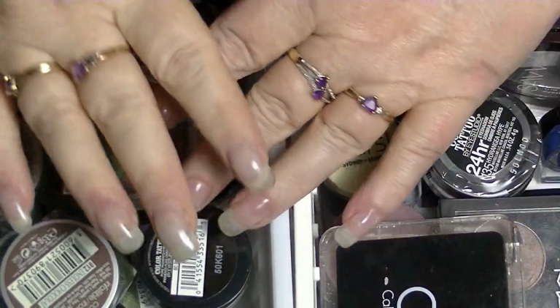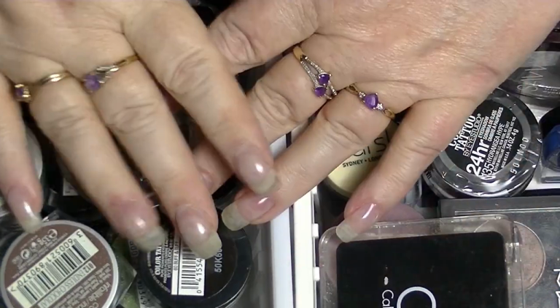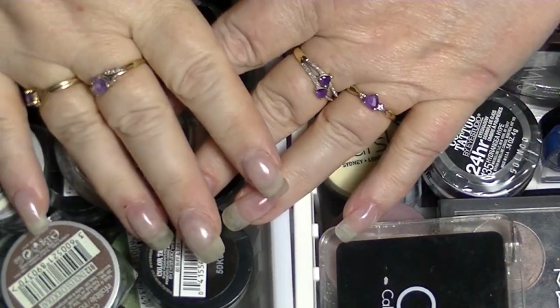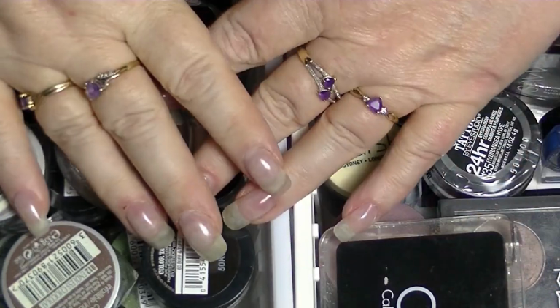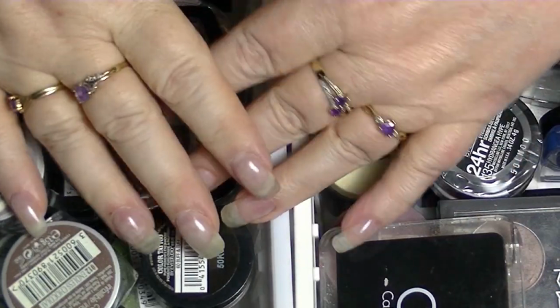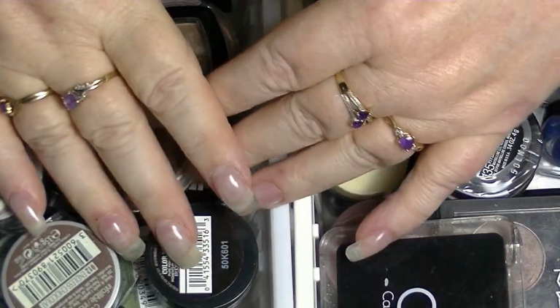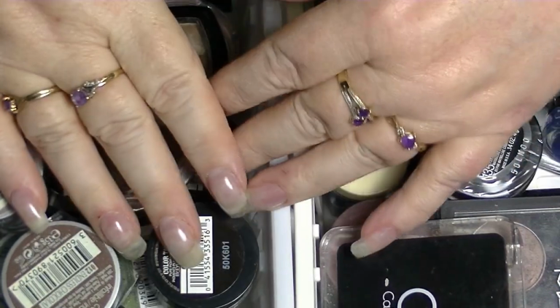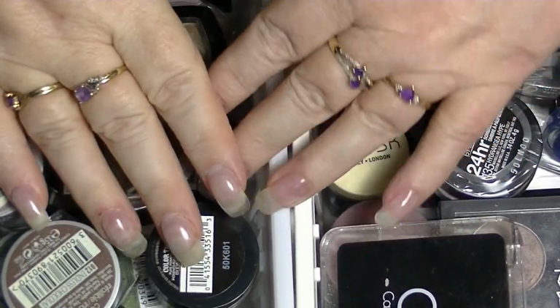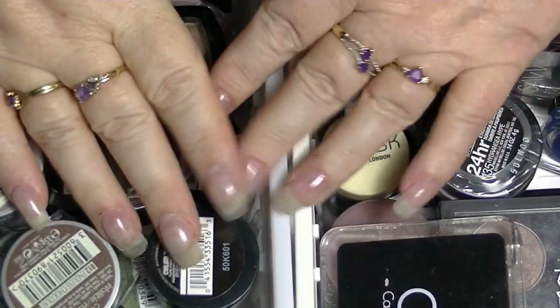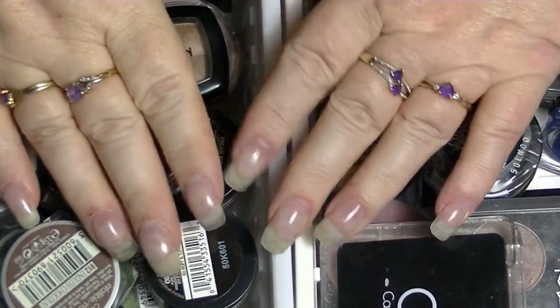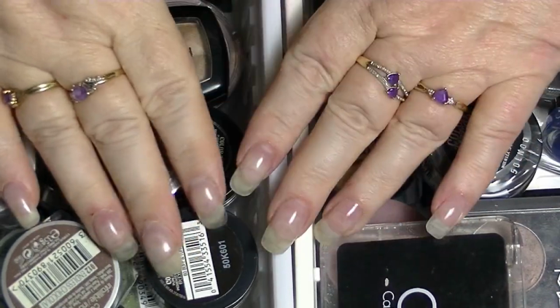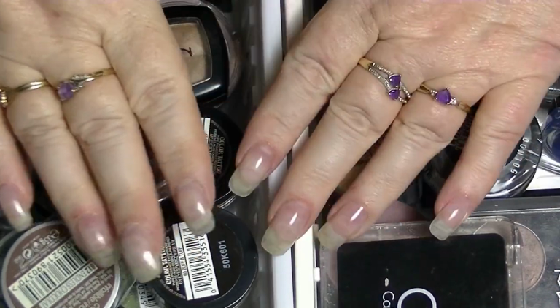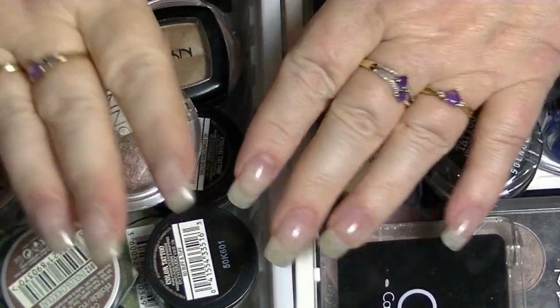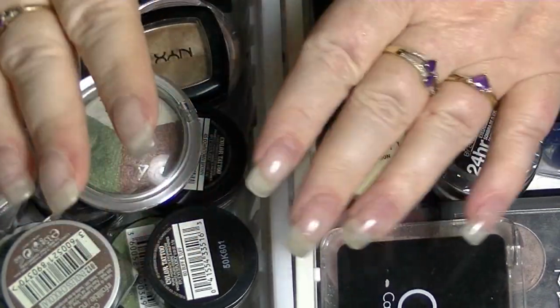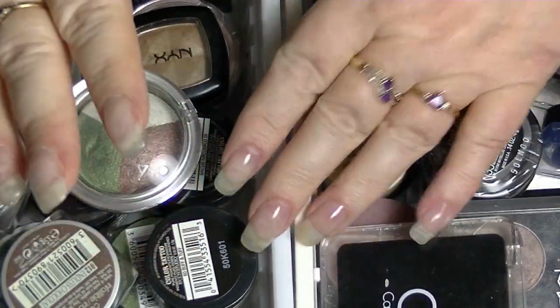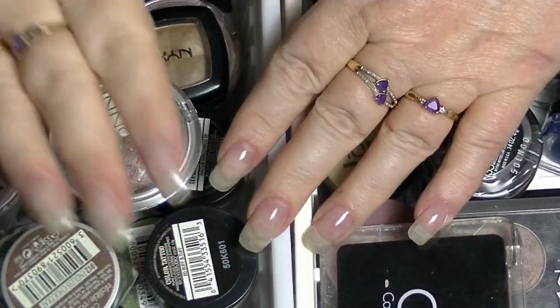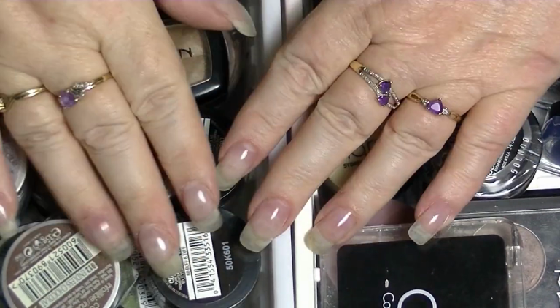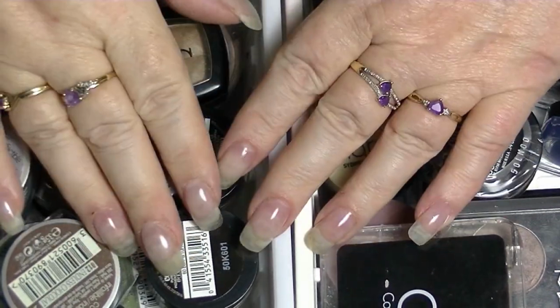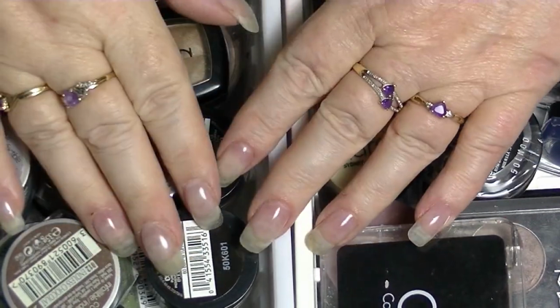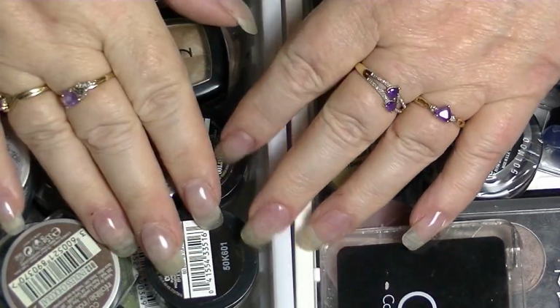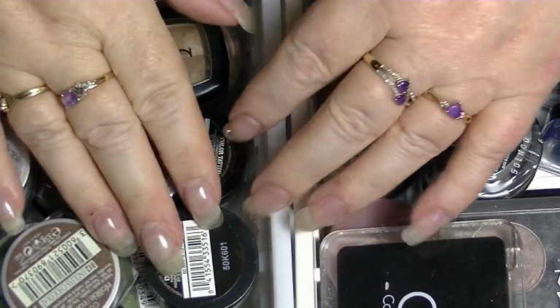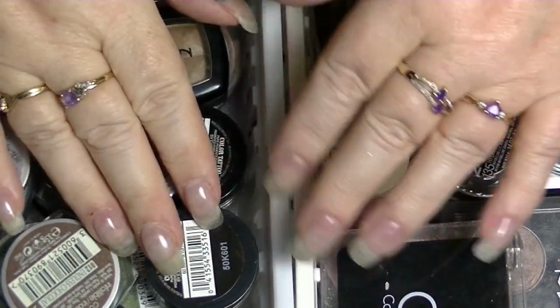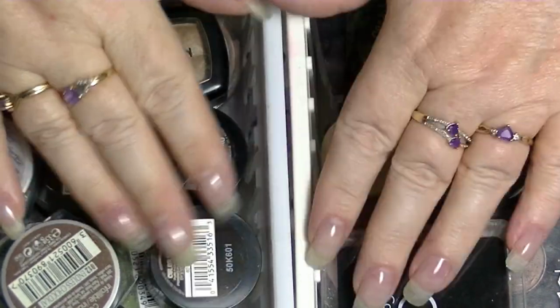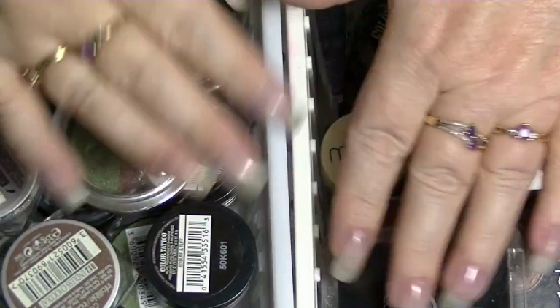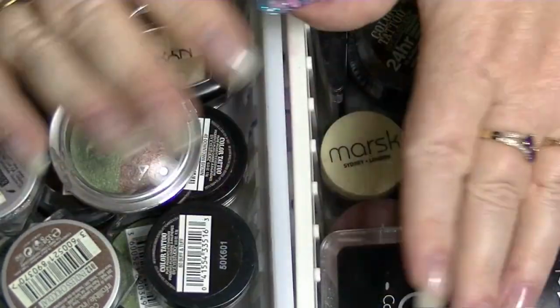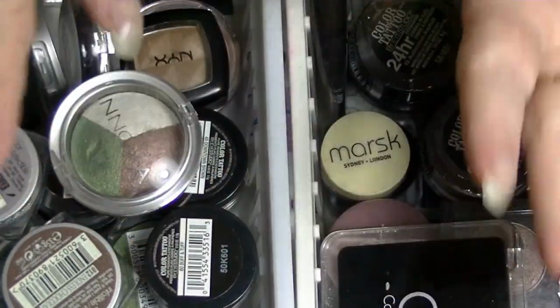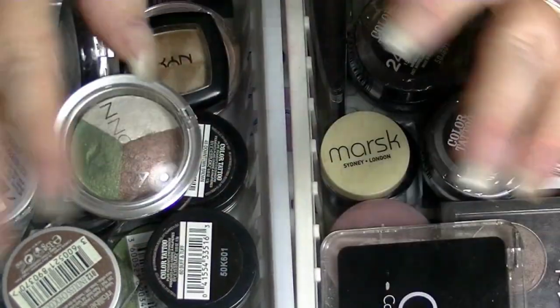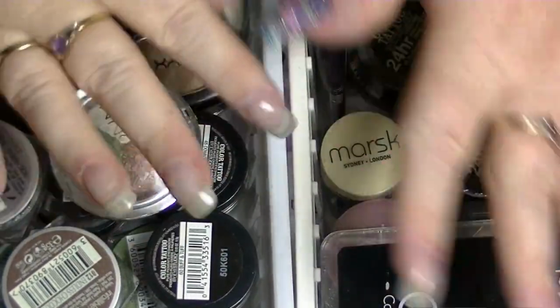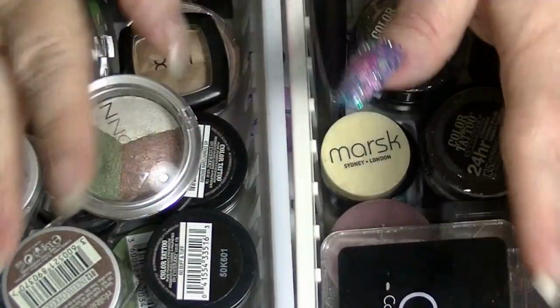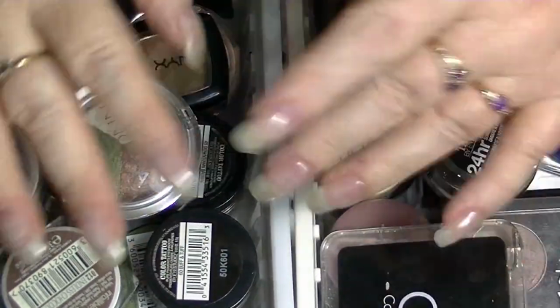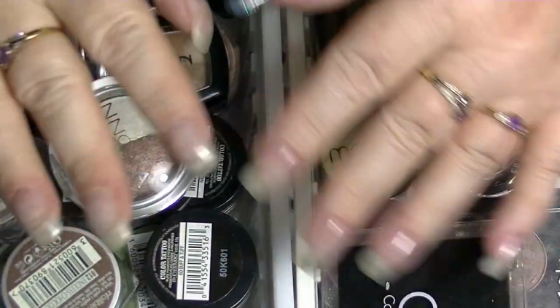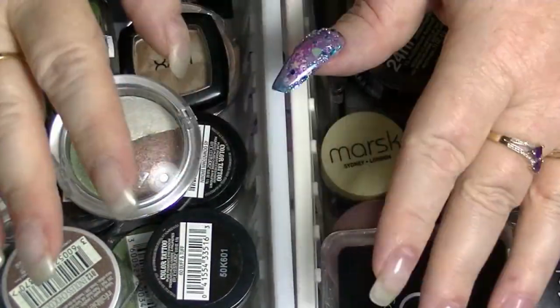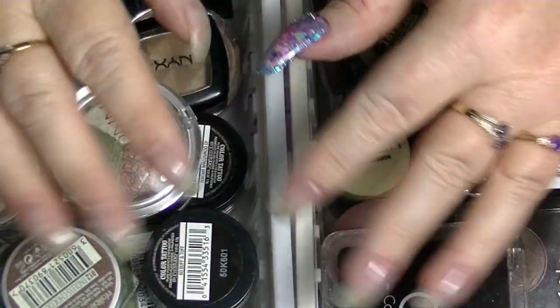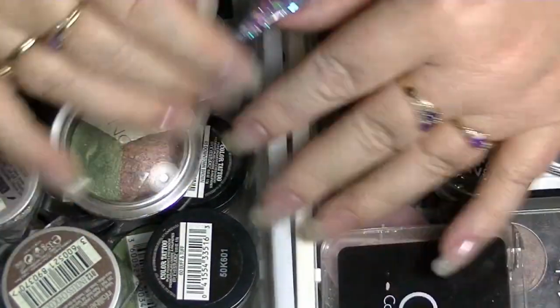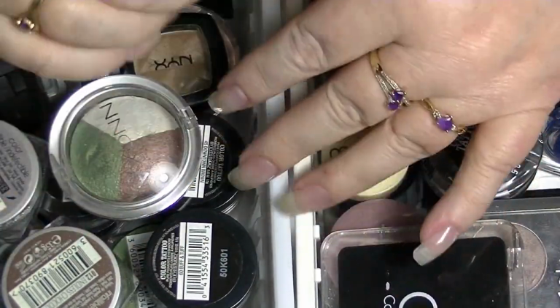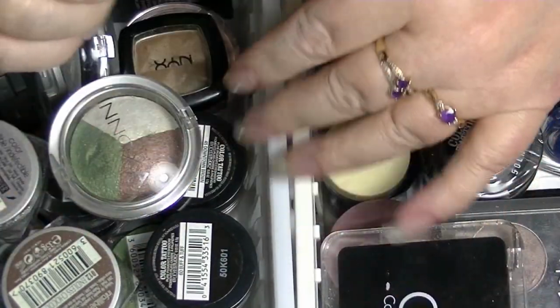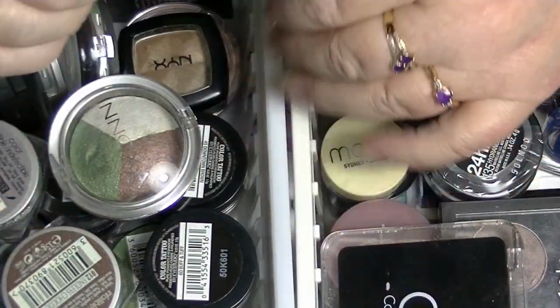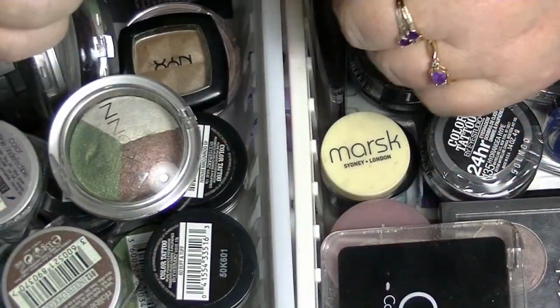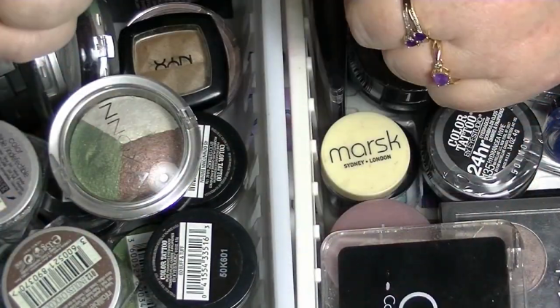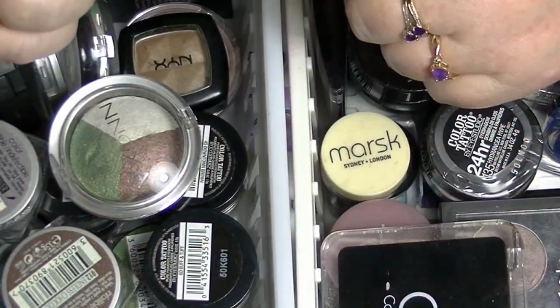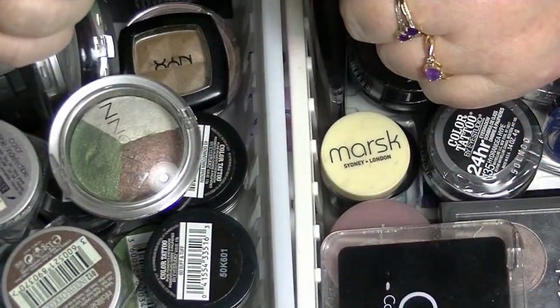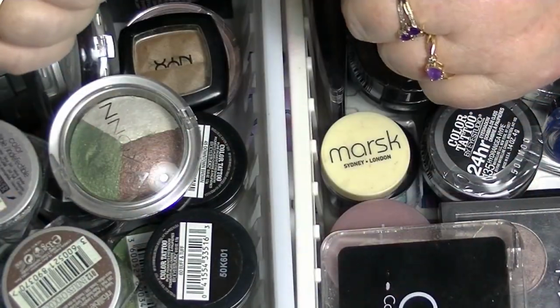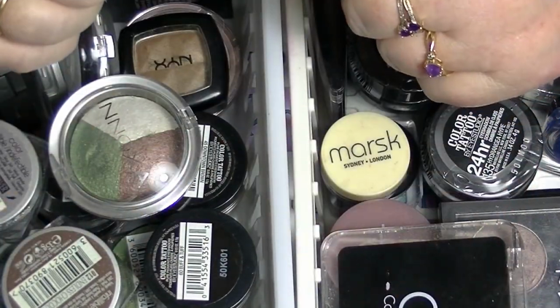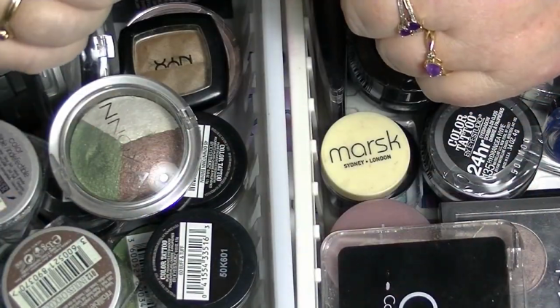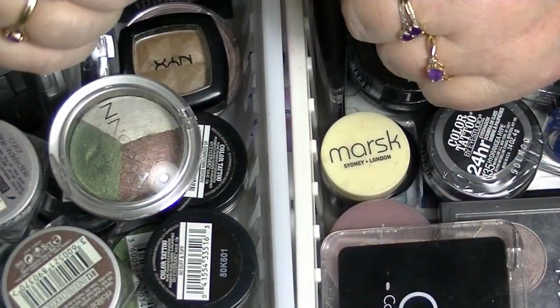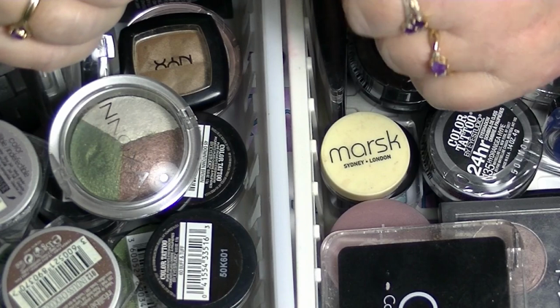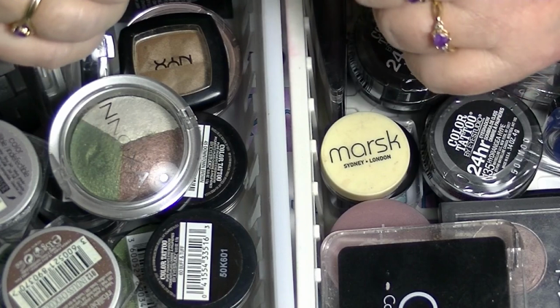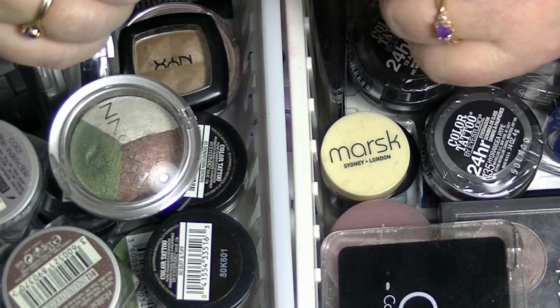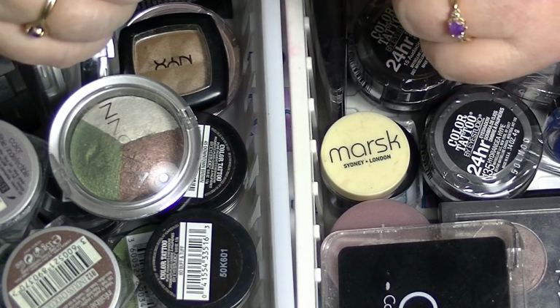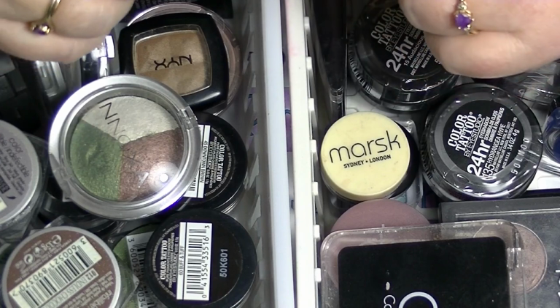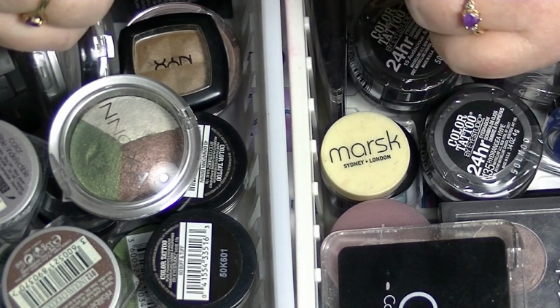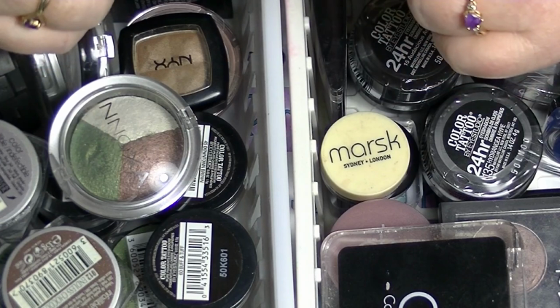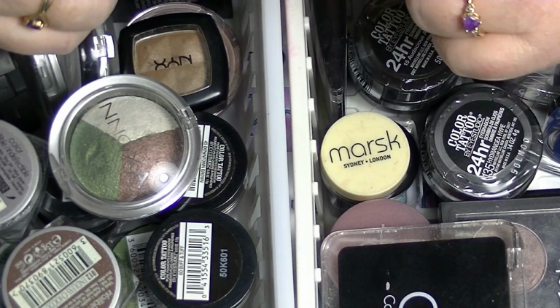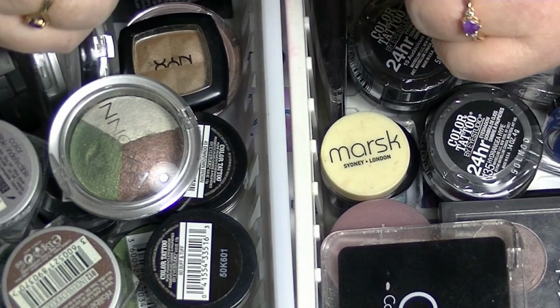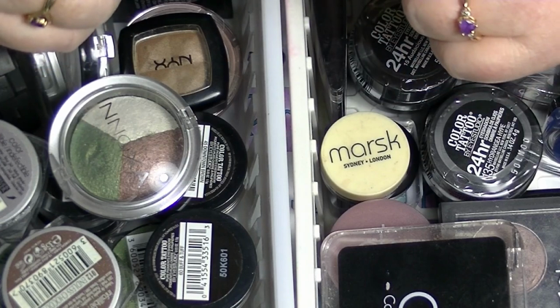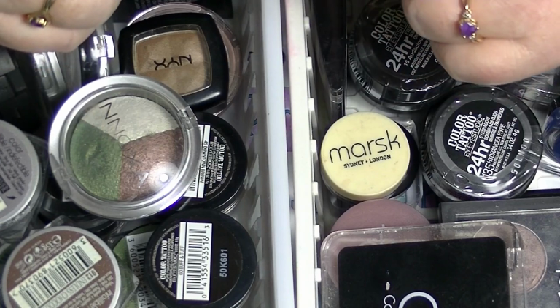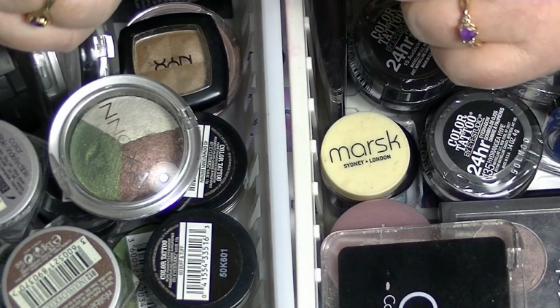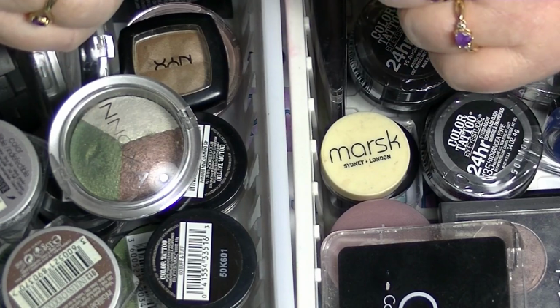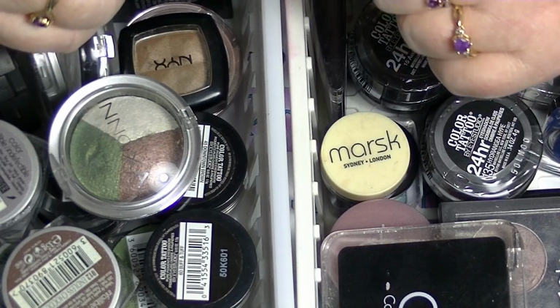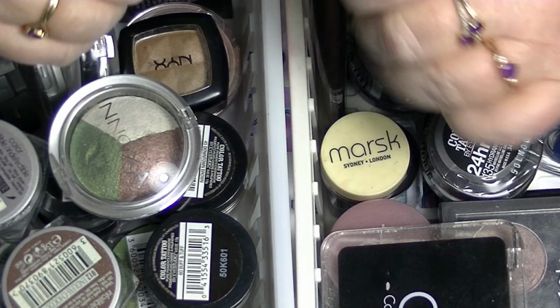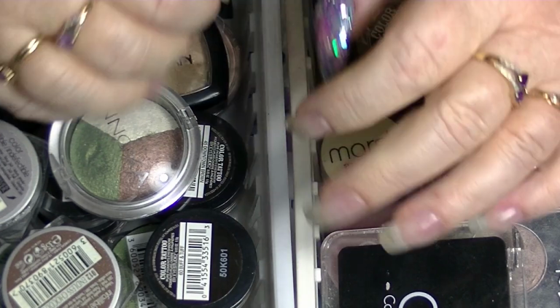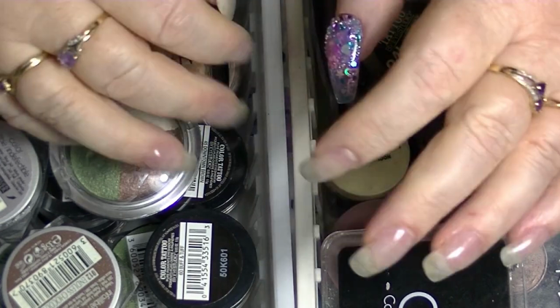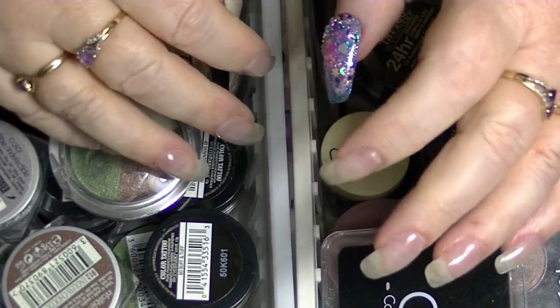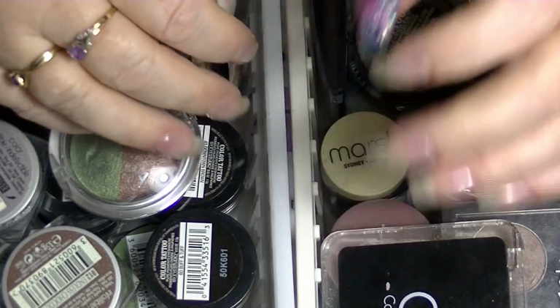Hey guys, it's Haf, I am back again. I'm back to my makeup collection series.